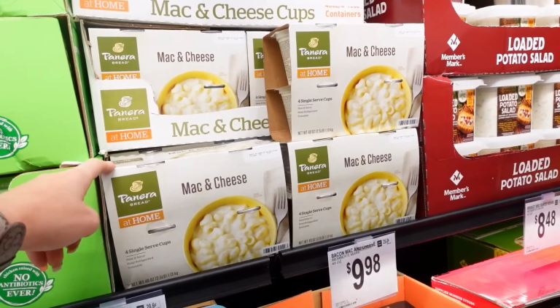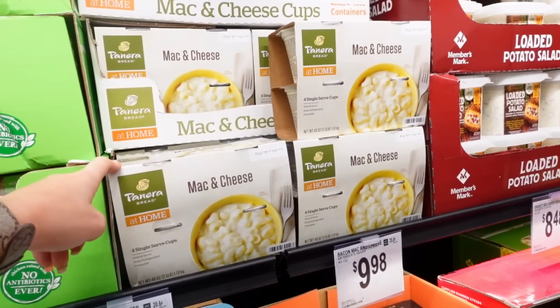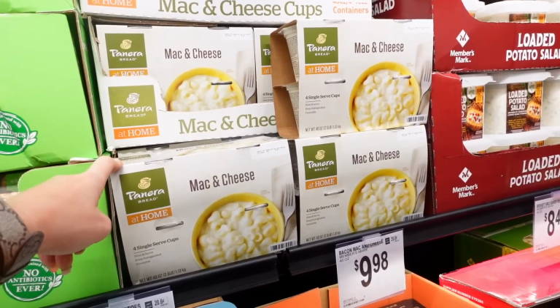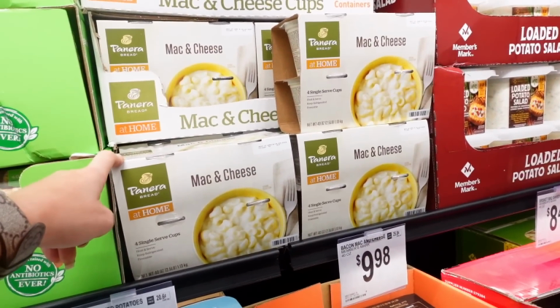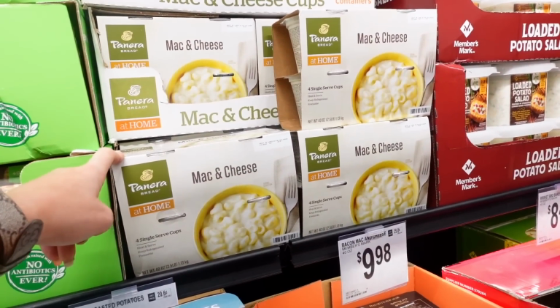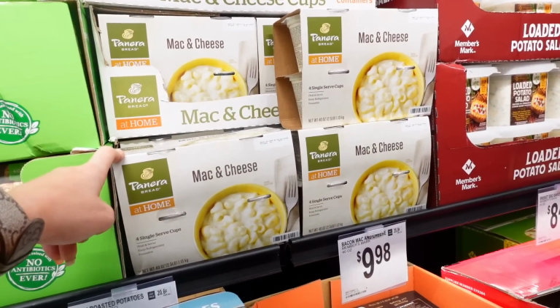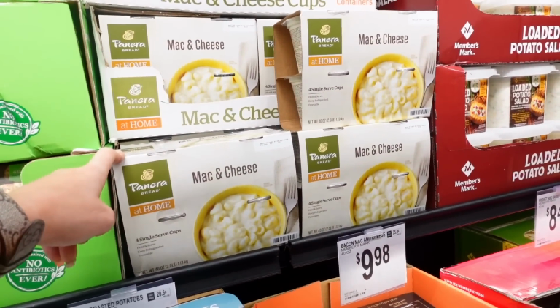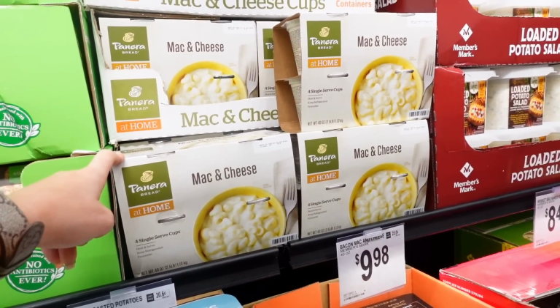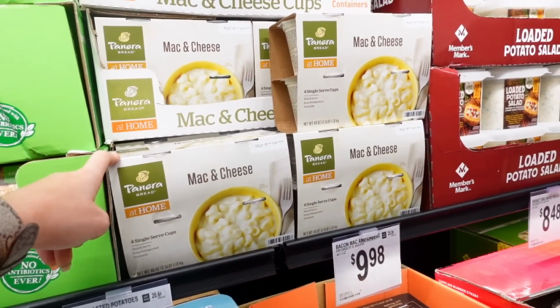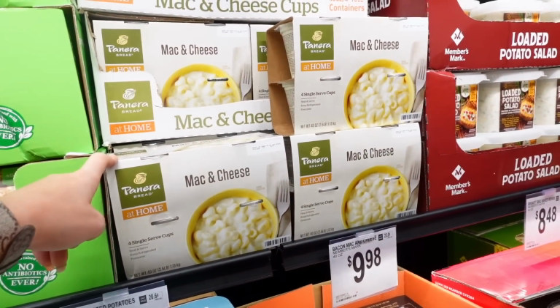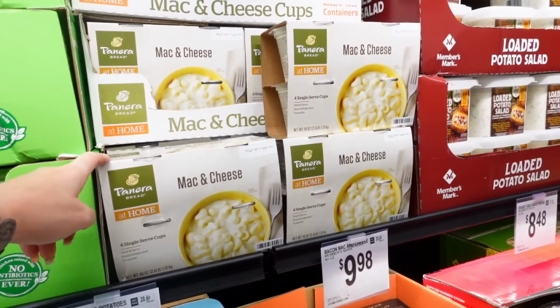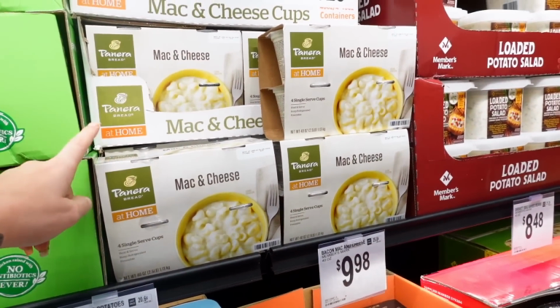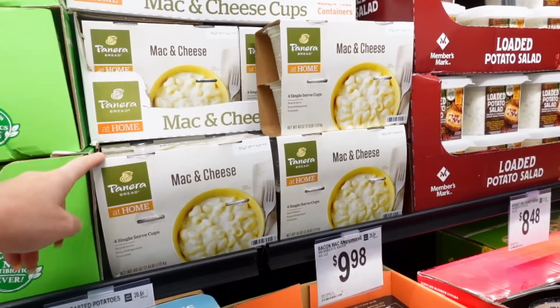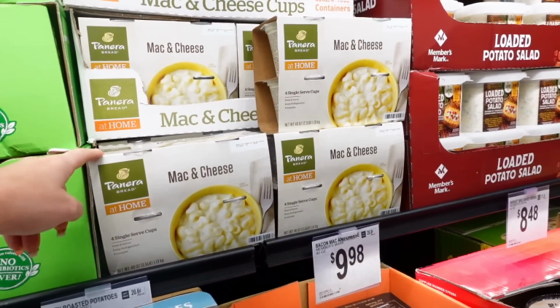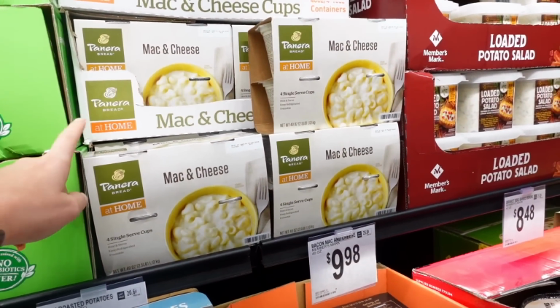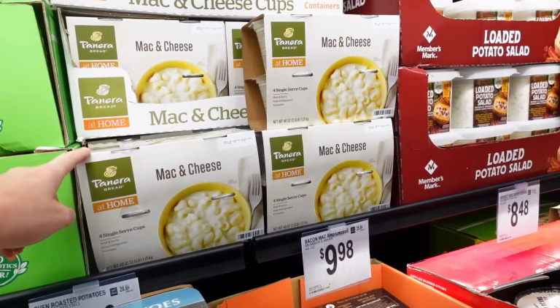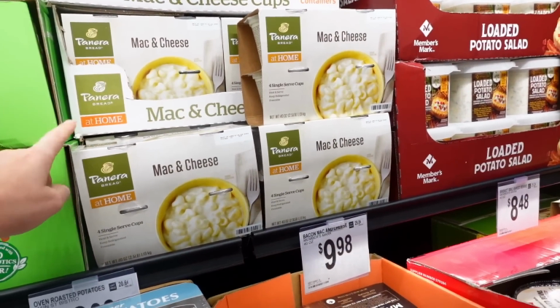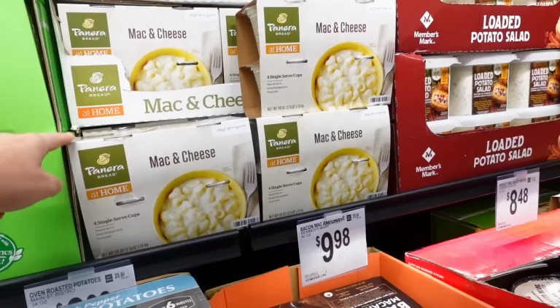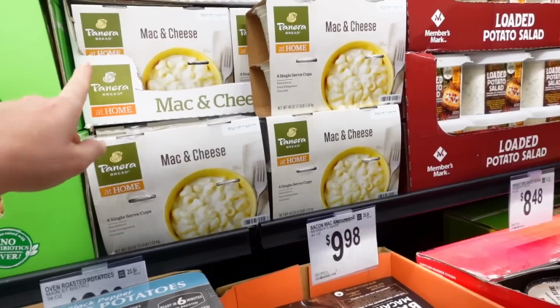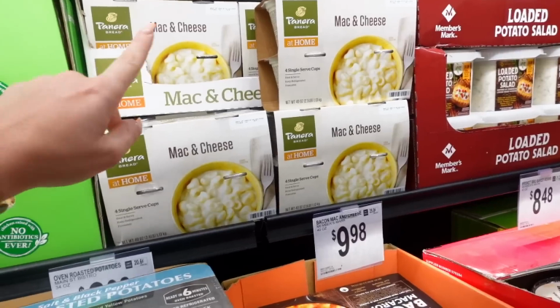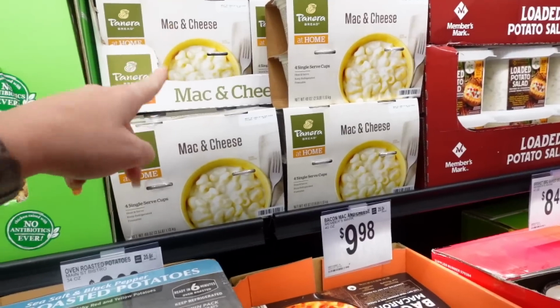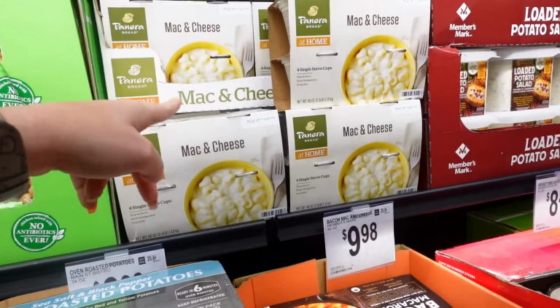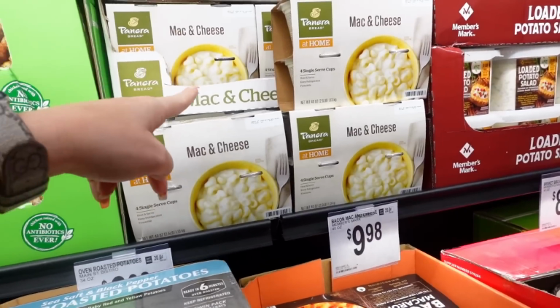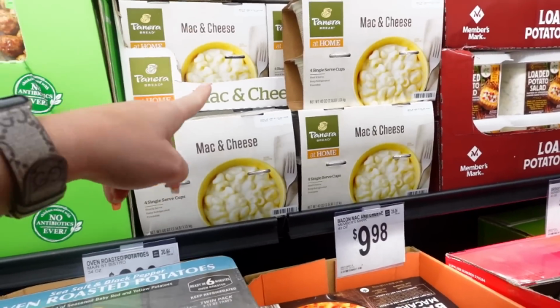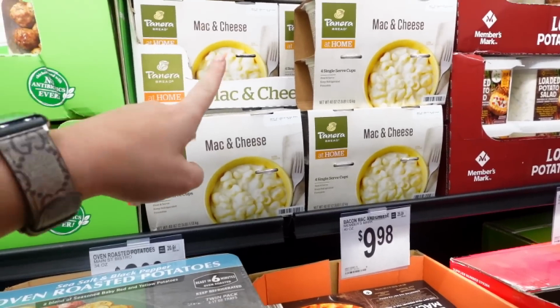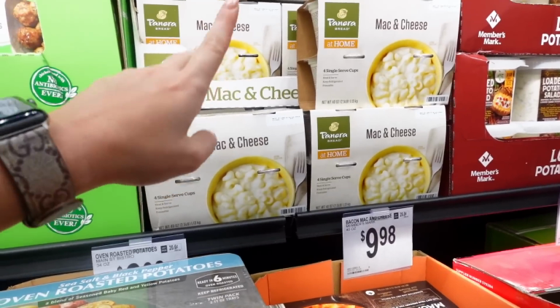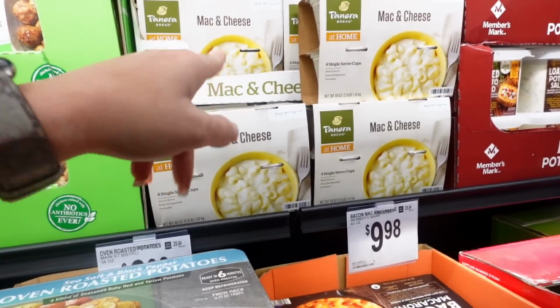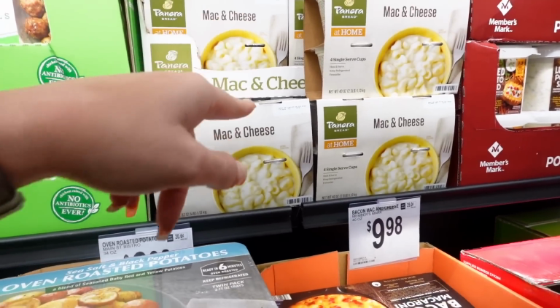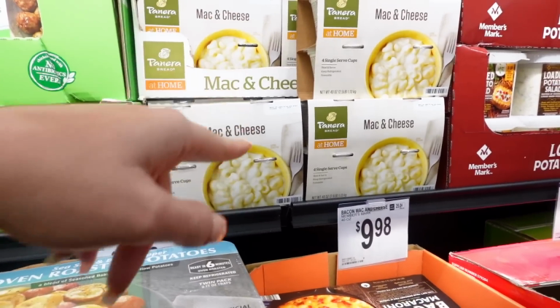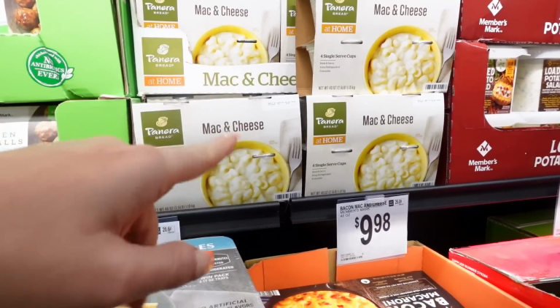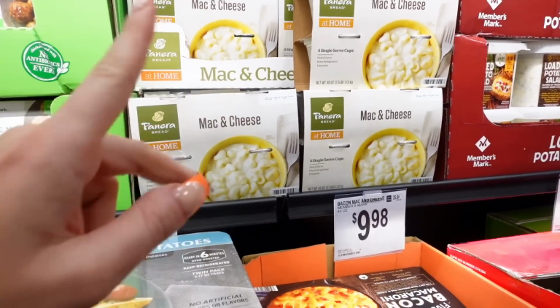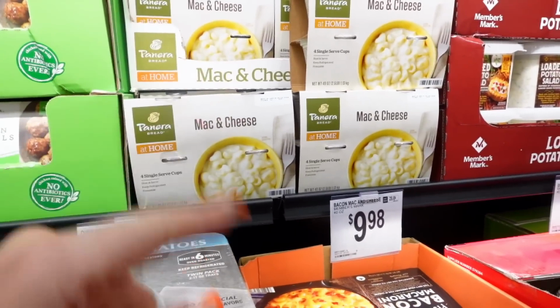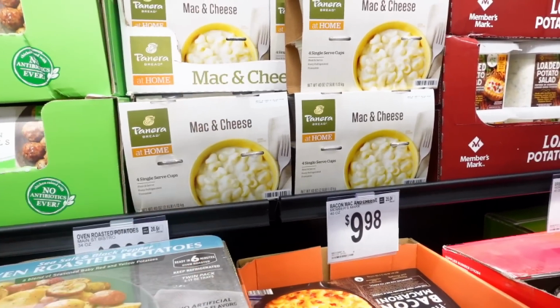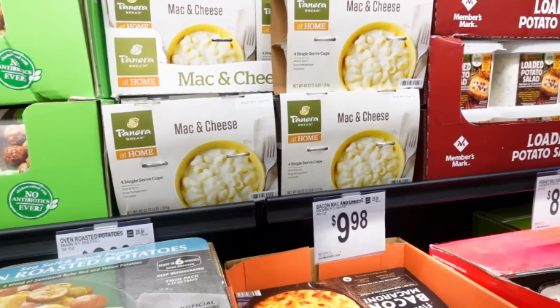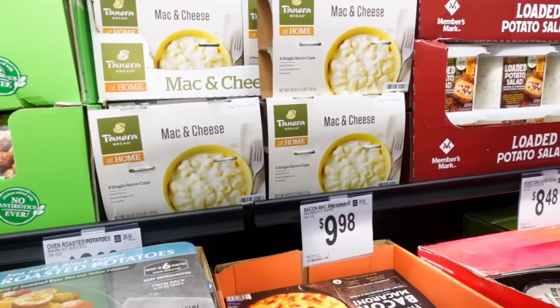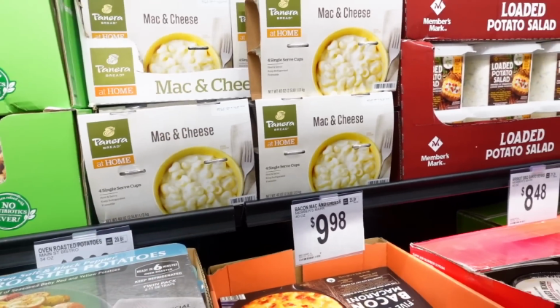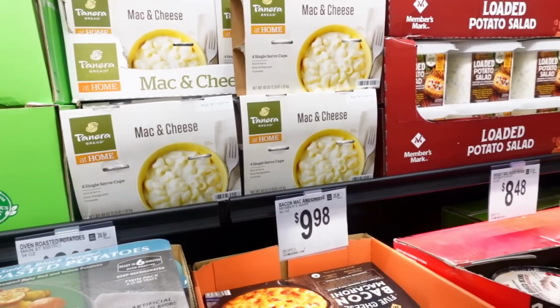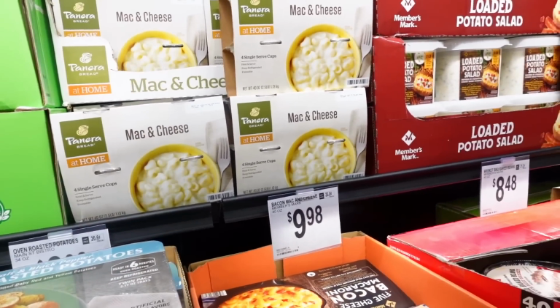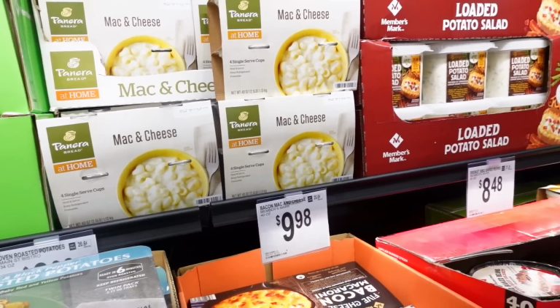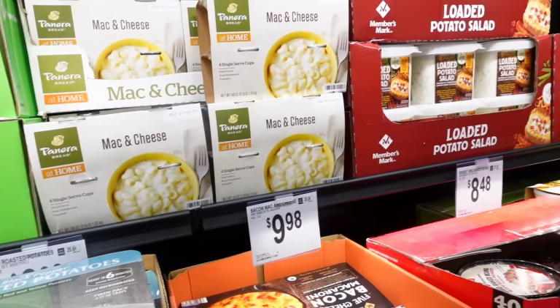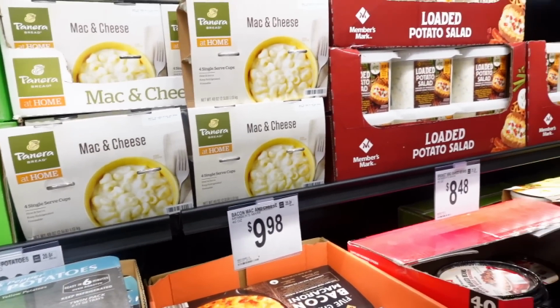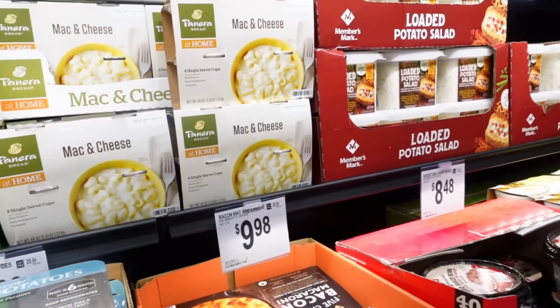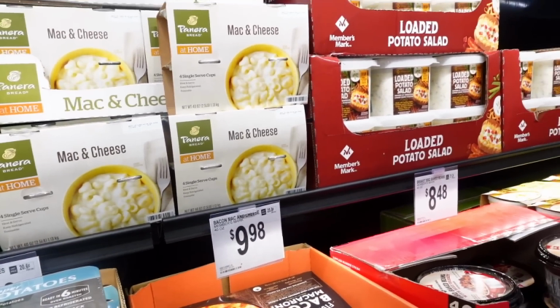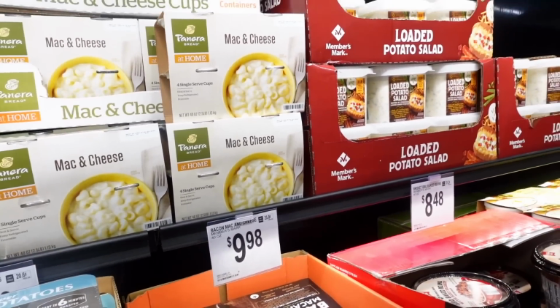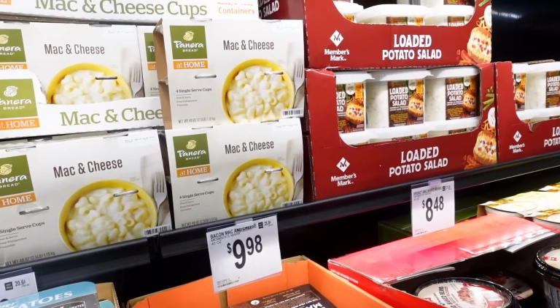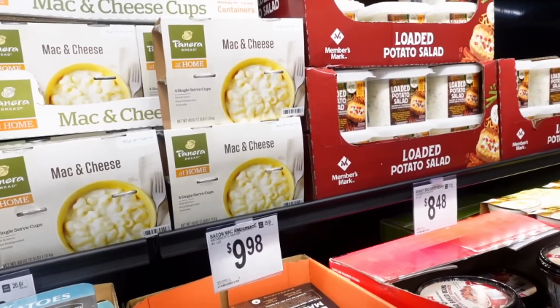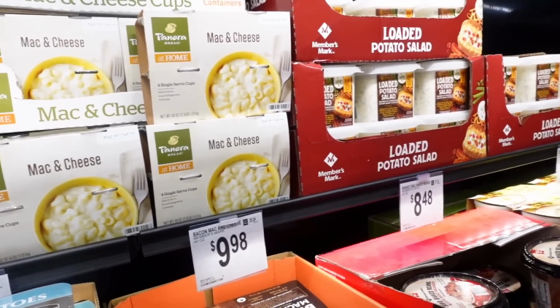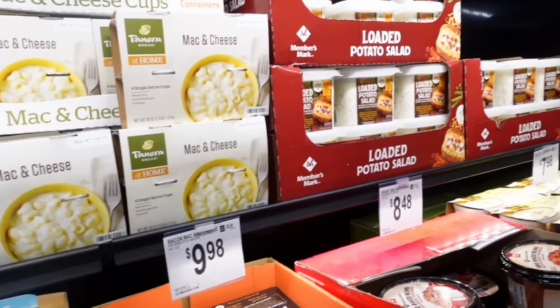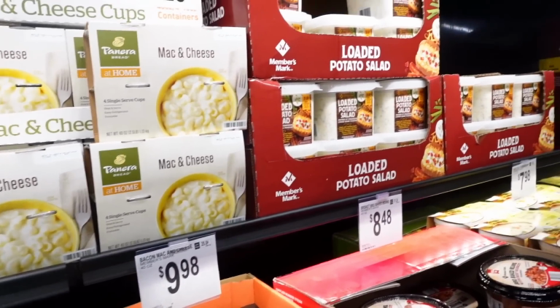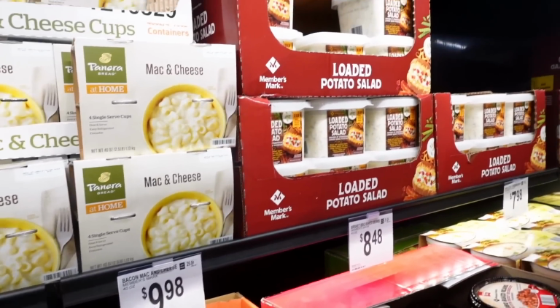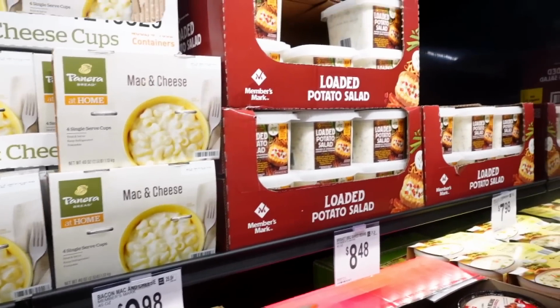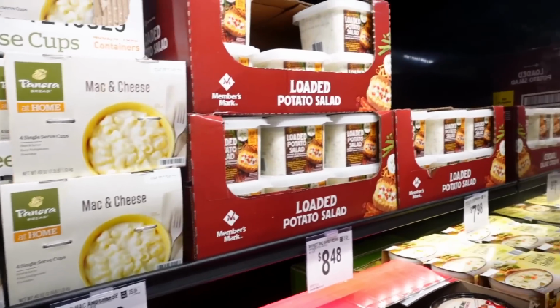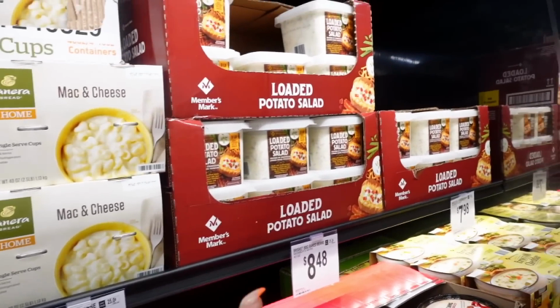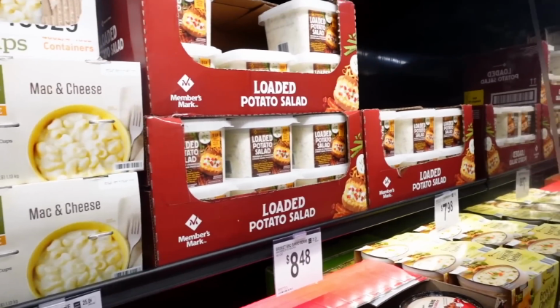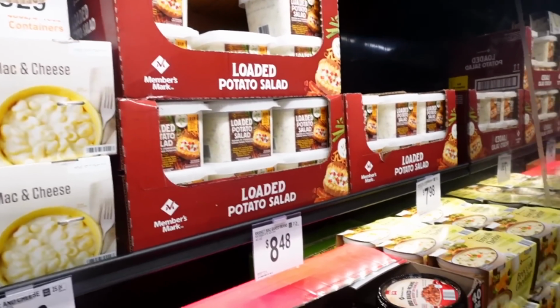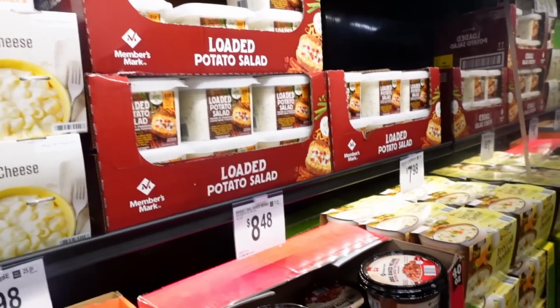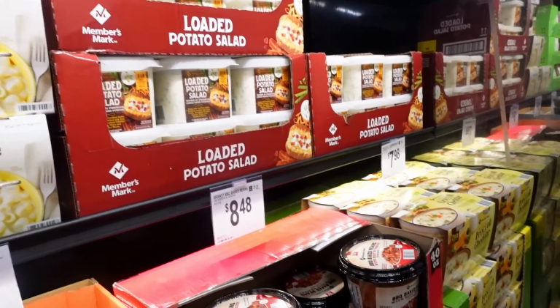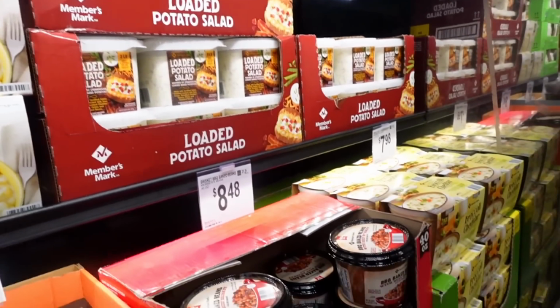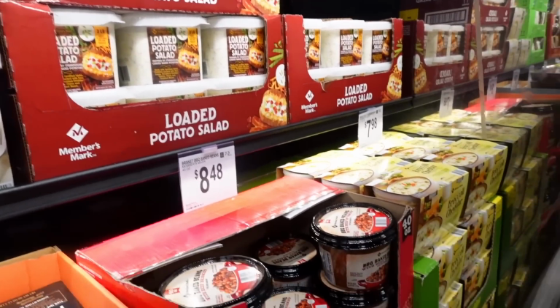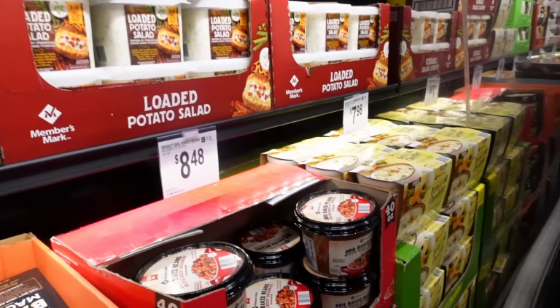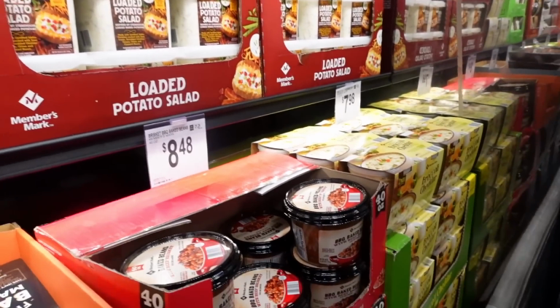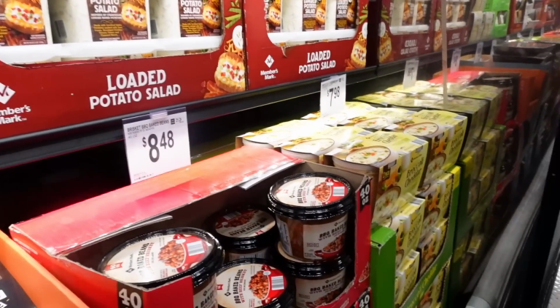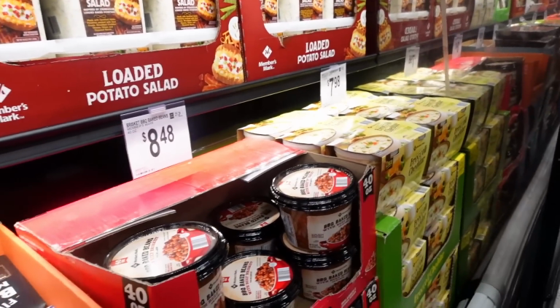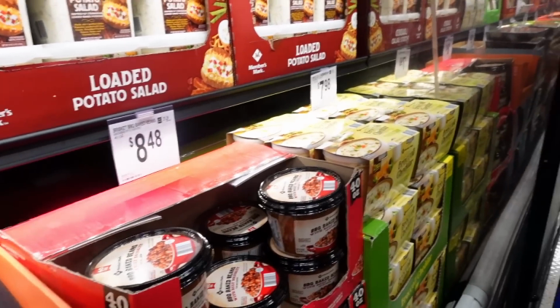These are the Panera Mac and Cheeses — I don't buy them for the kids anymore because they're like 900 calories each and the kids eat them all in one day. Yeah, they love them.